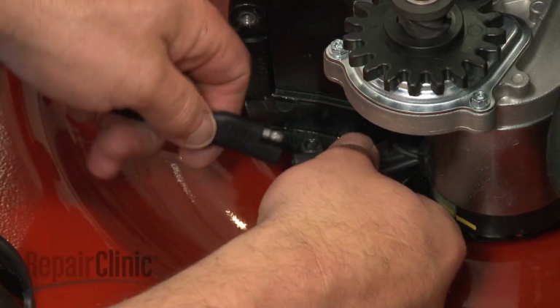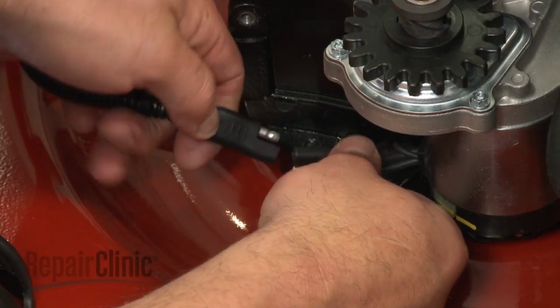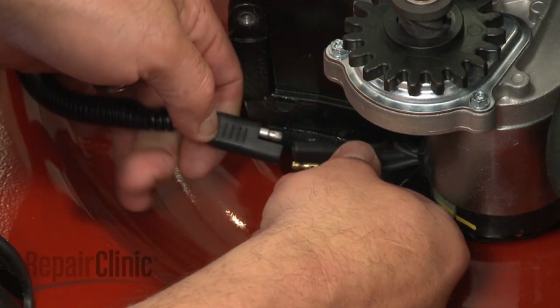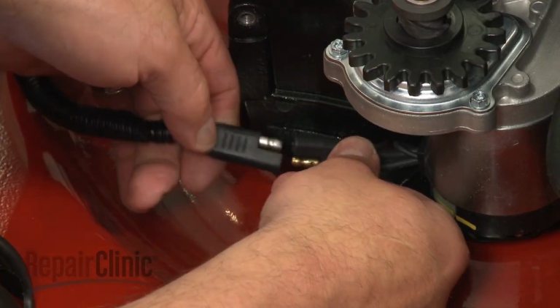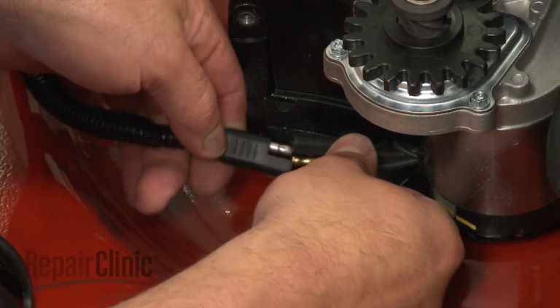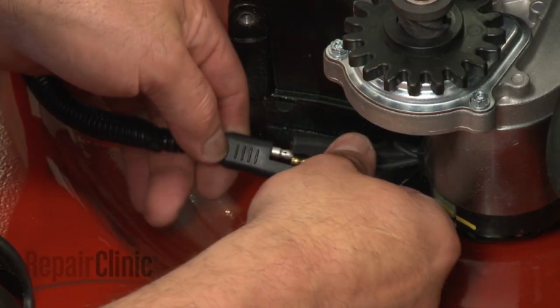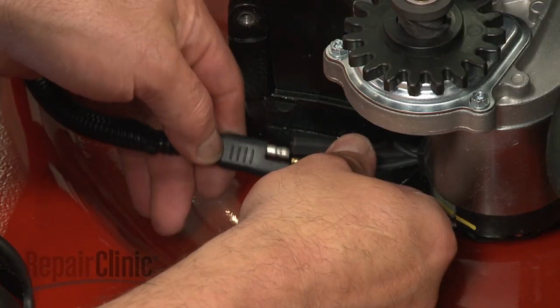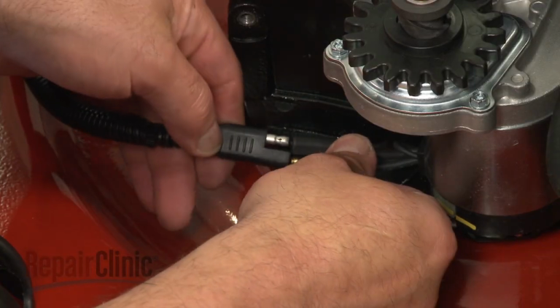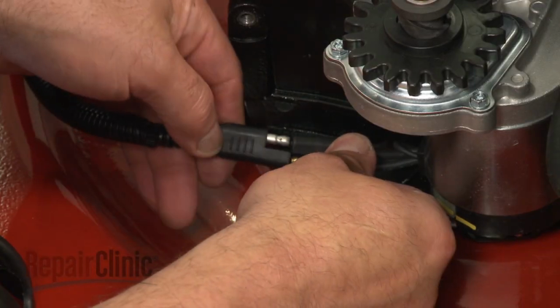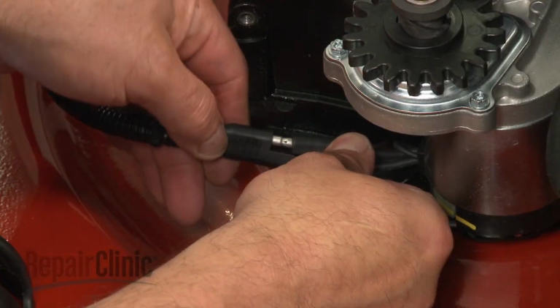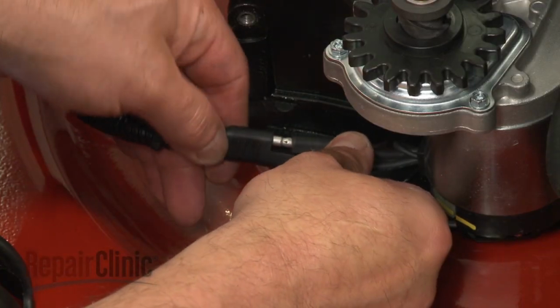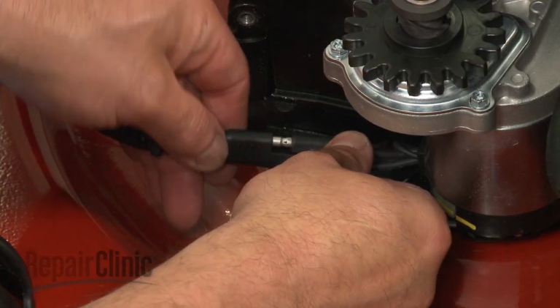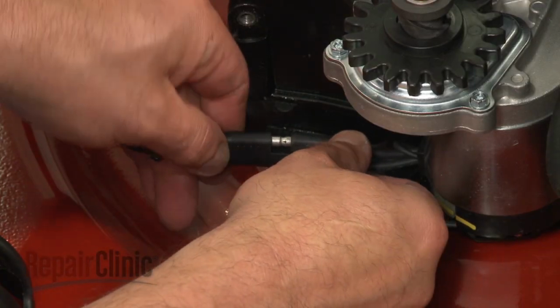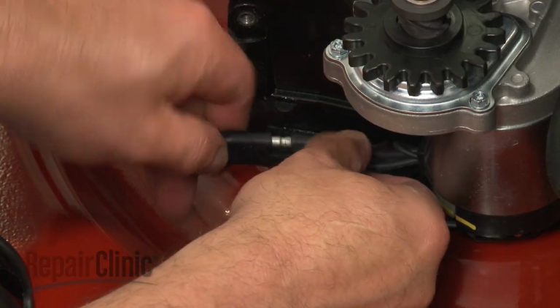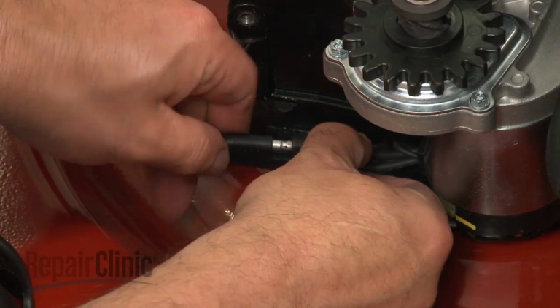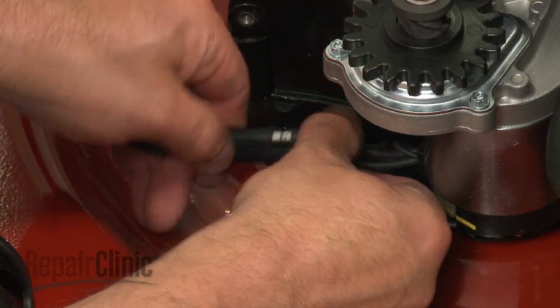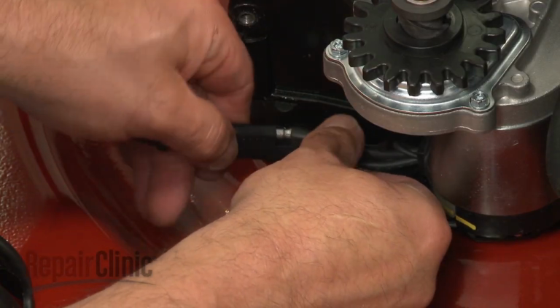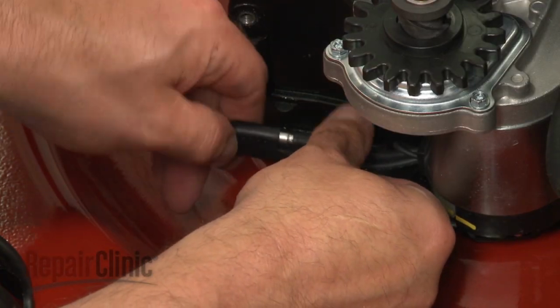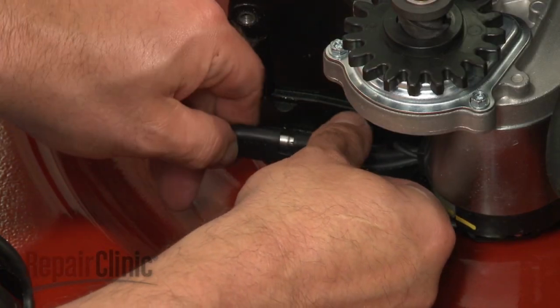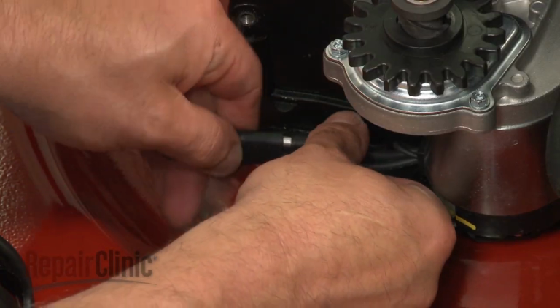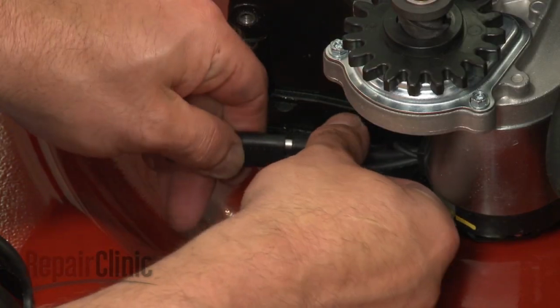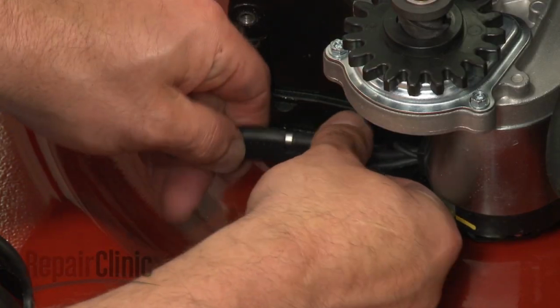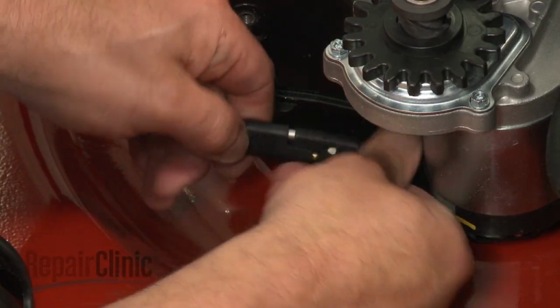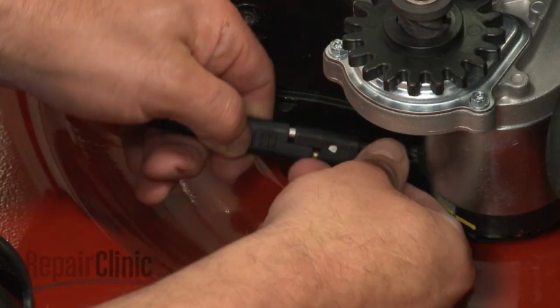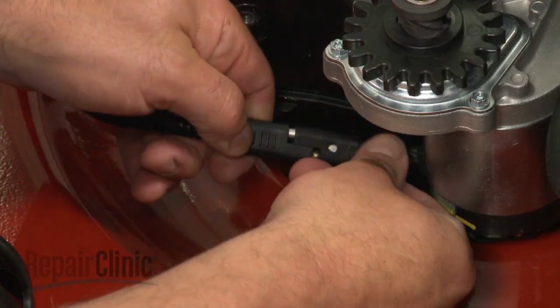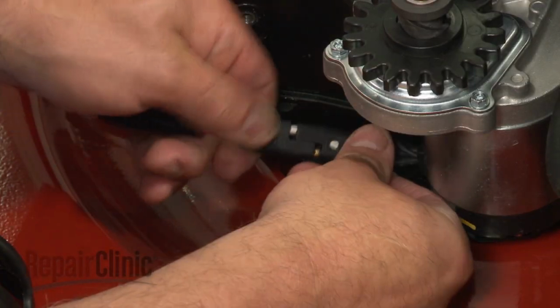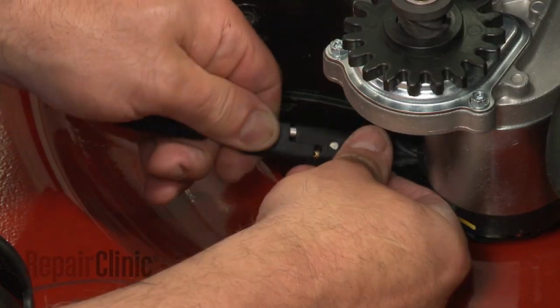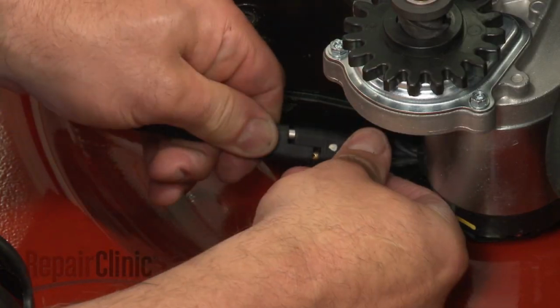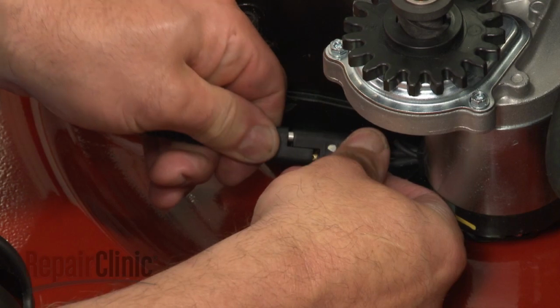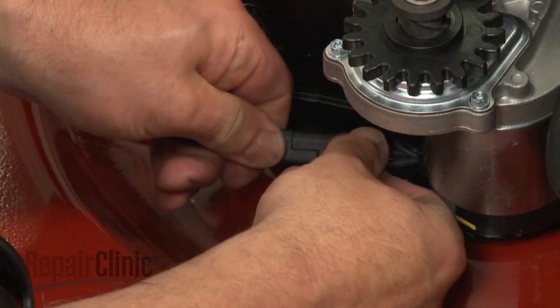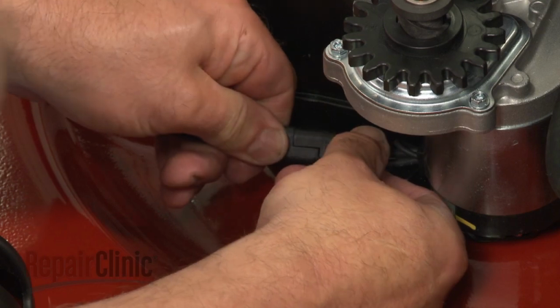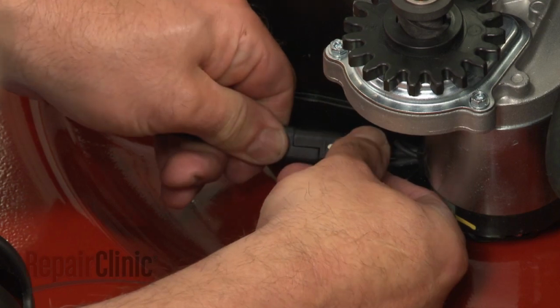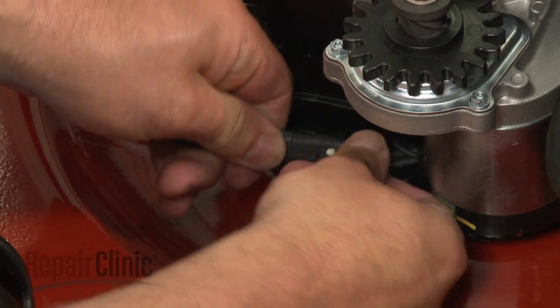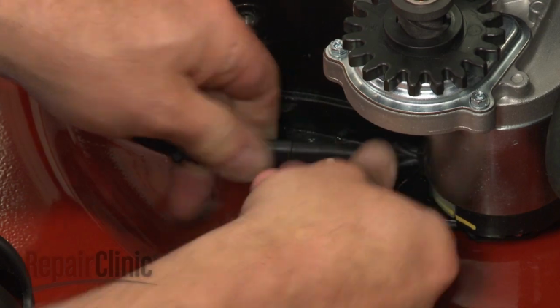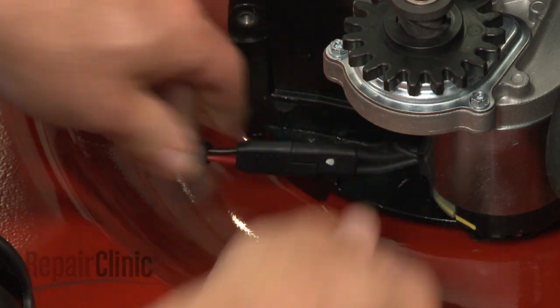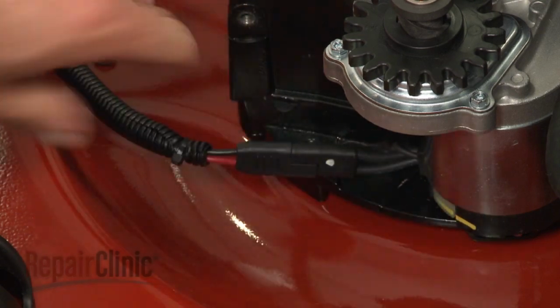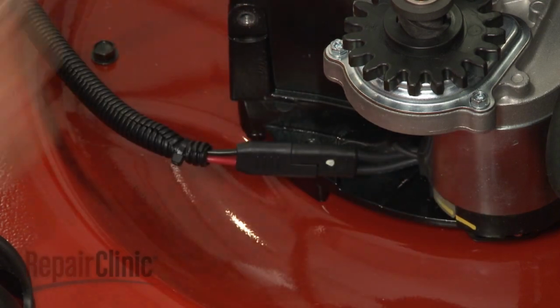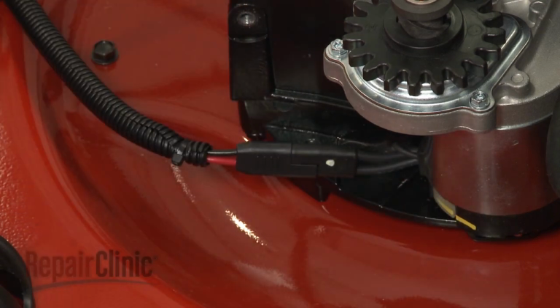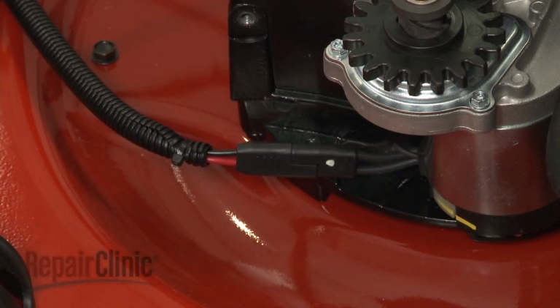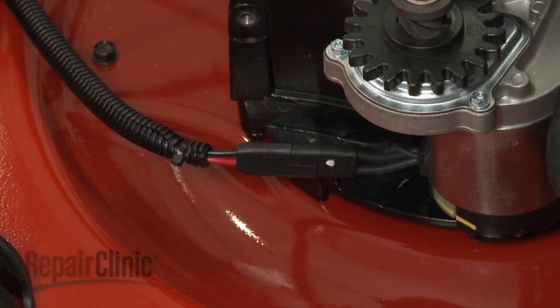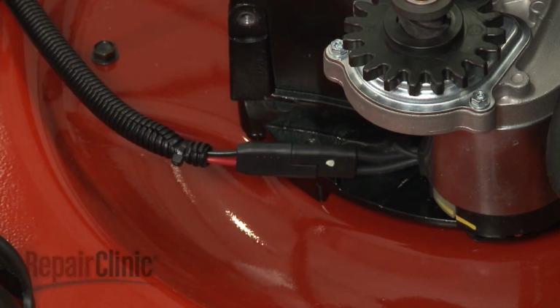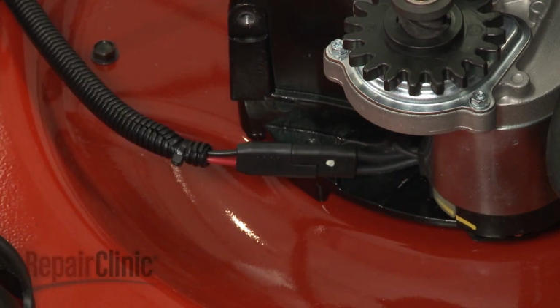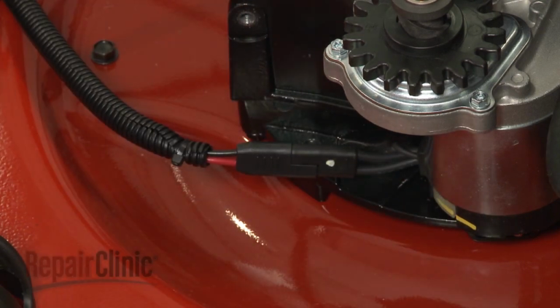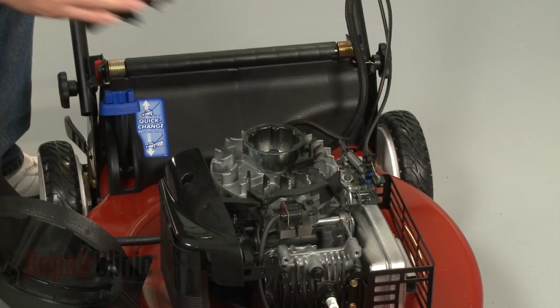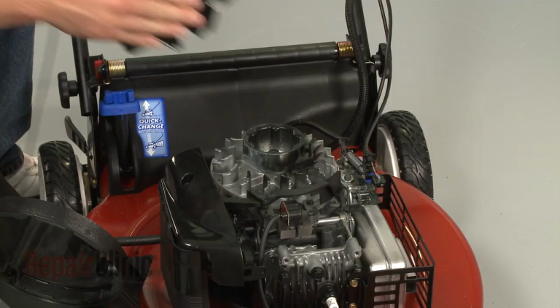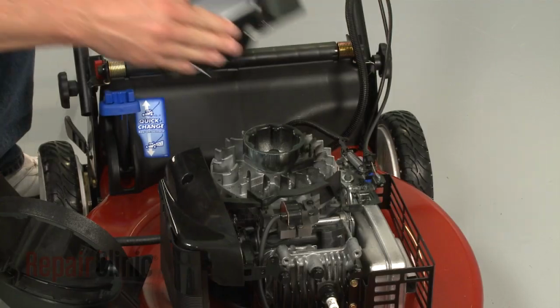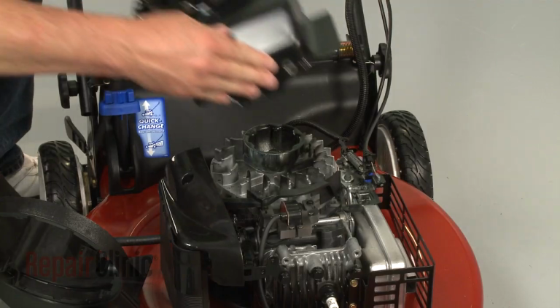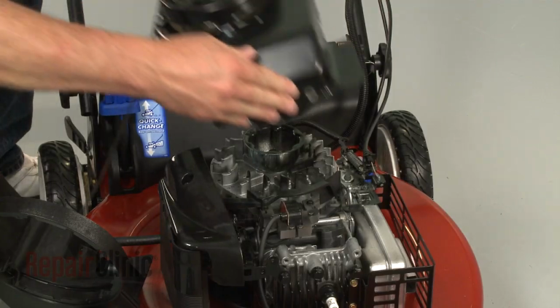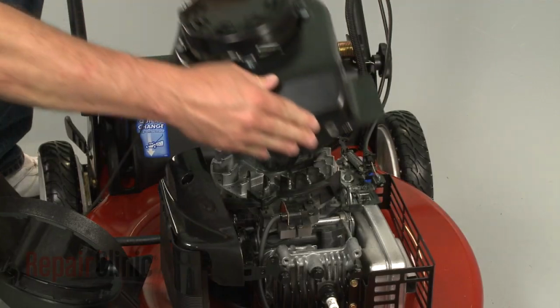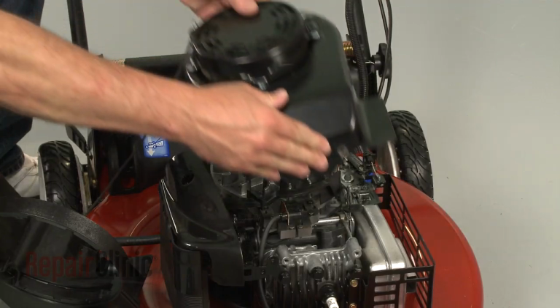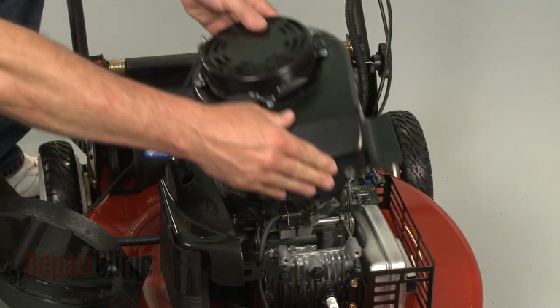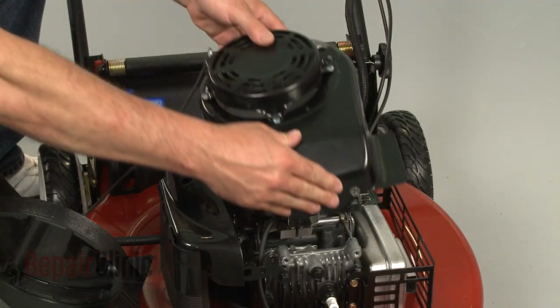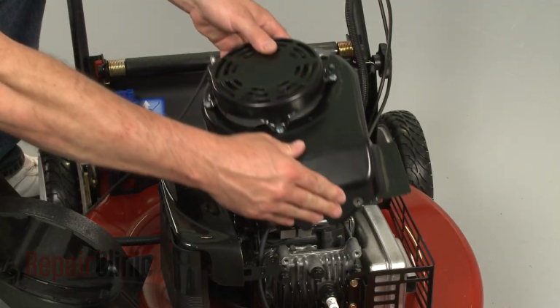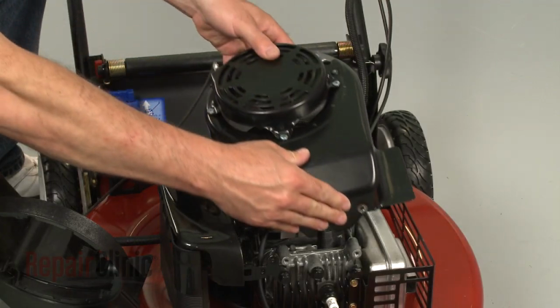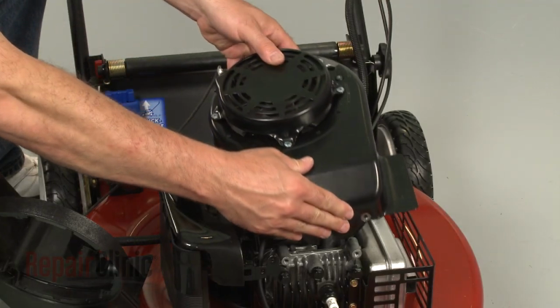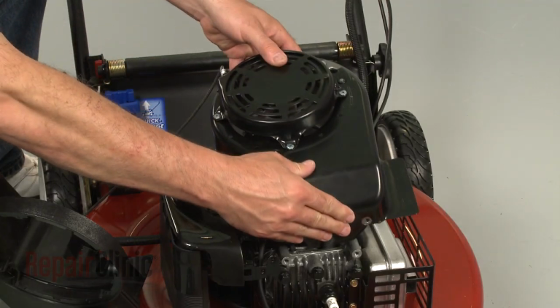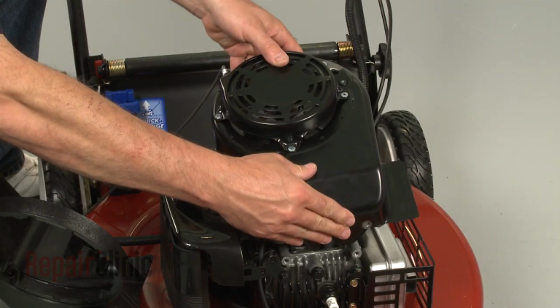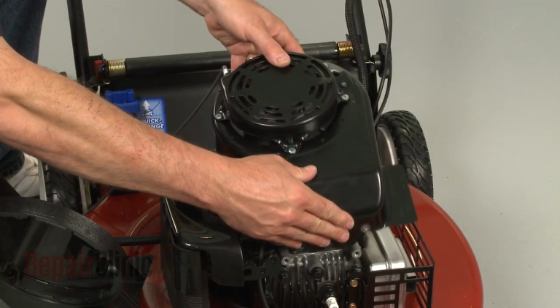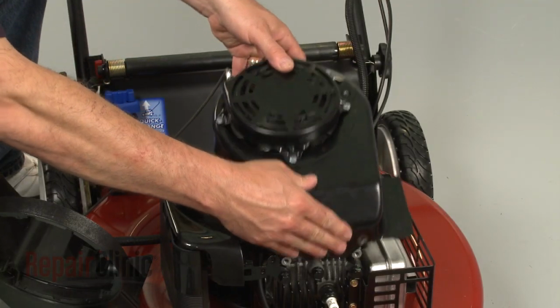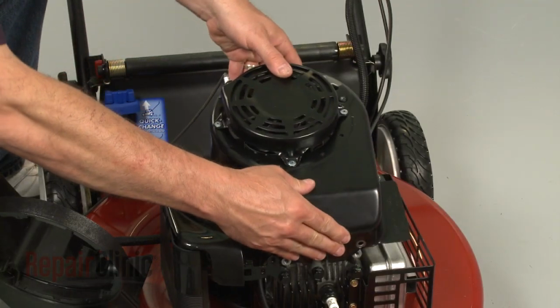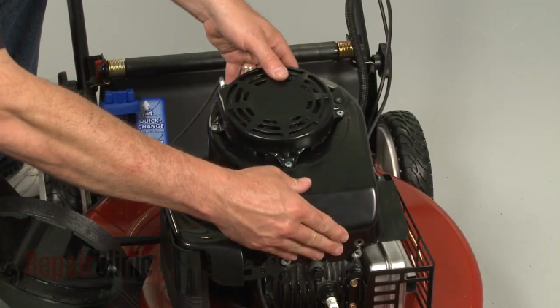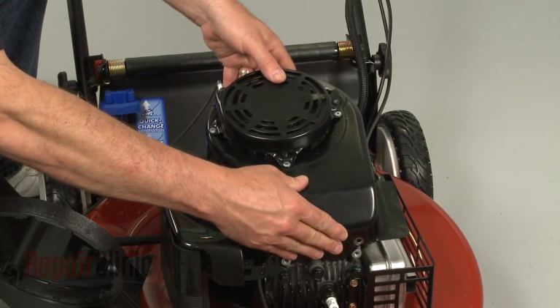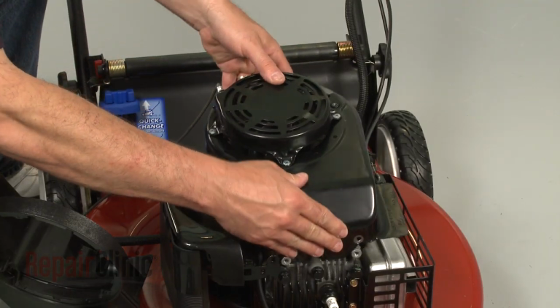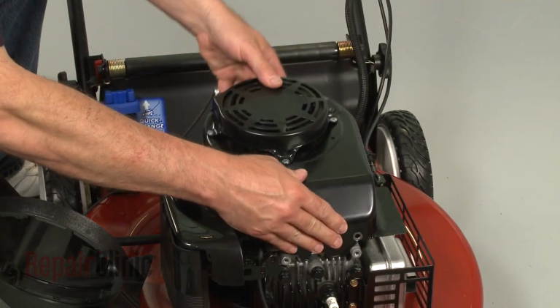Install the new starter motor by aligning it with the engine and securing the bolts. Connect the wire harness and position the blower housing on the engine.